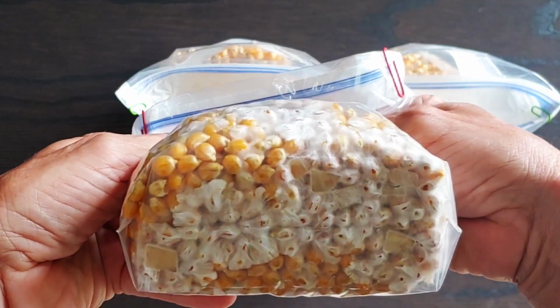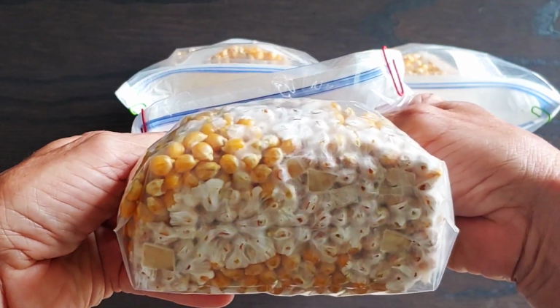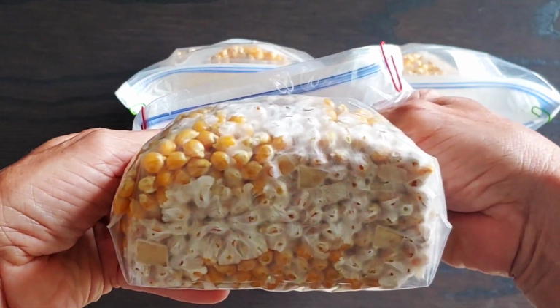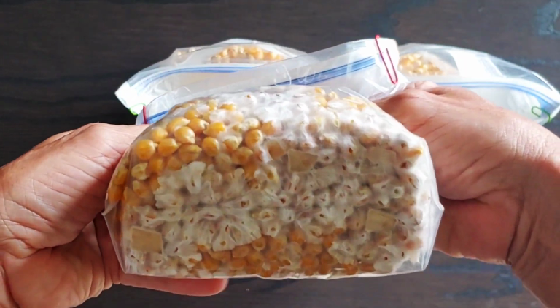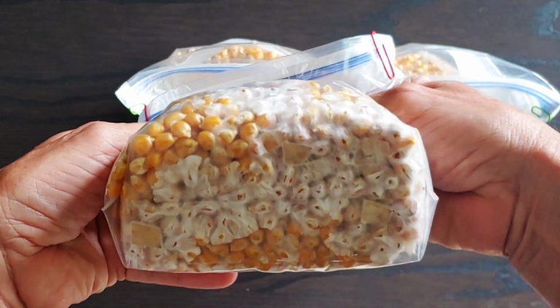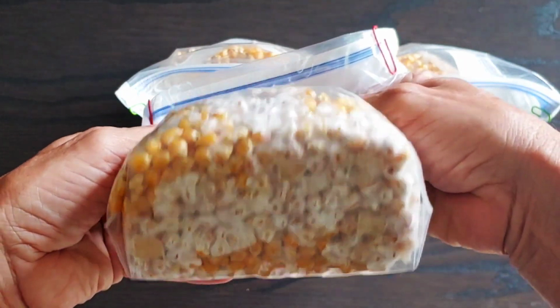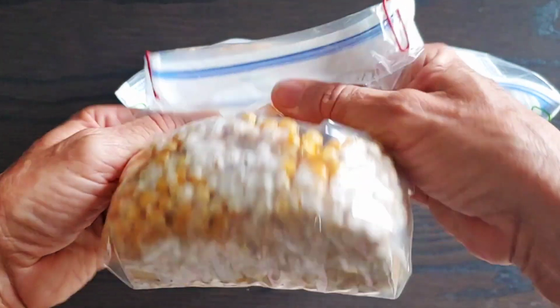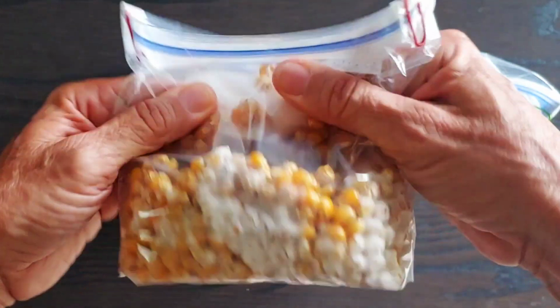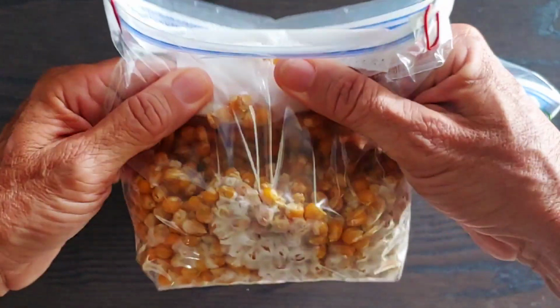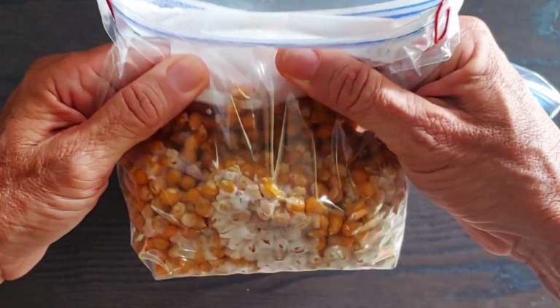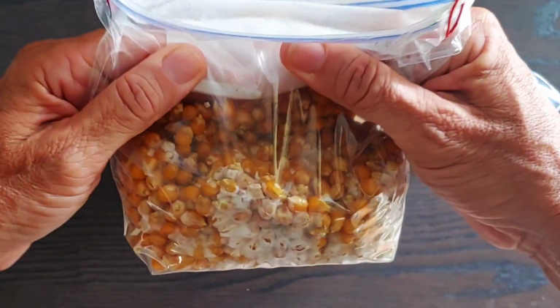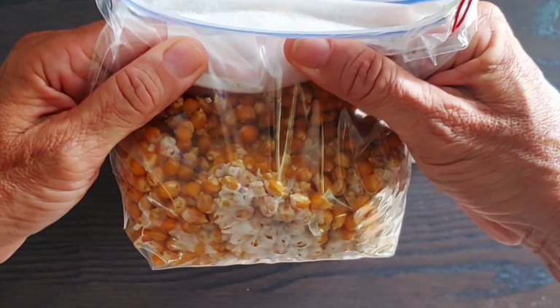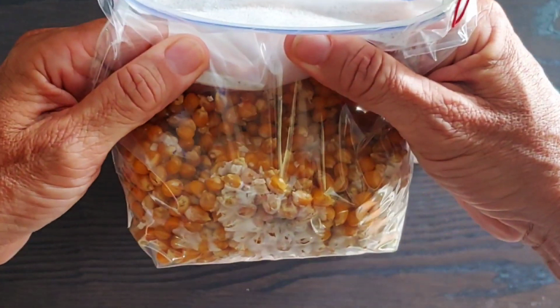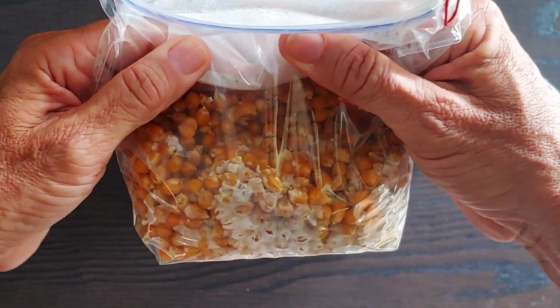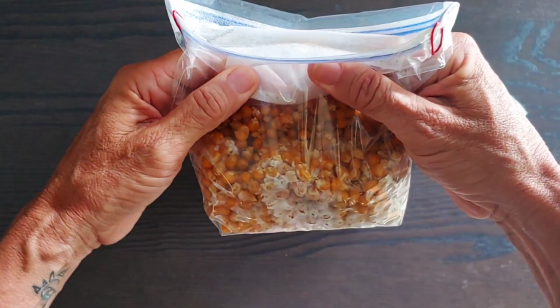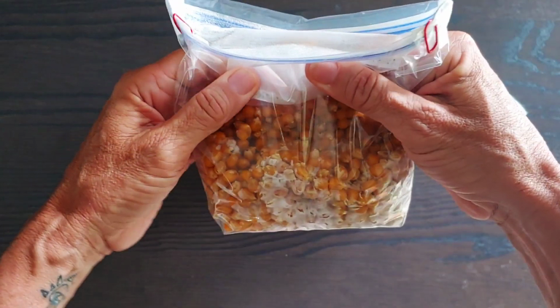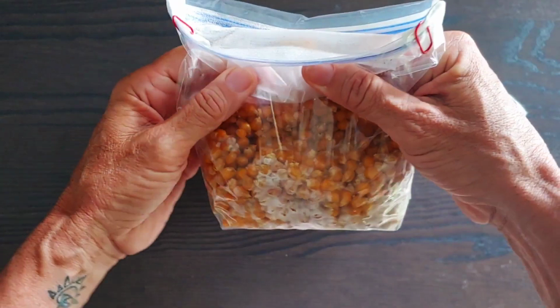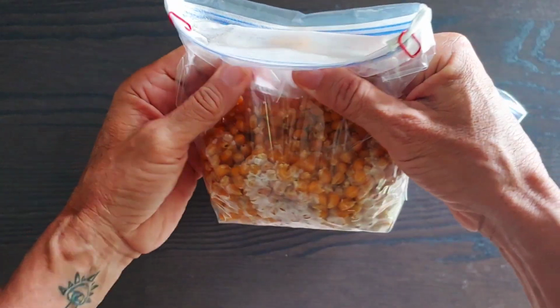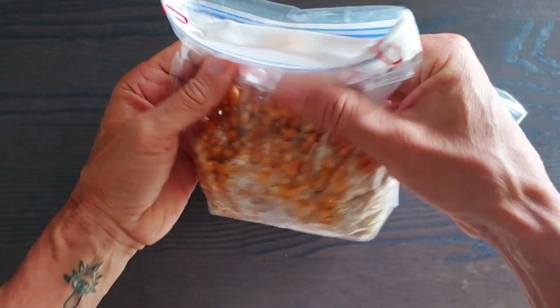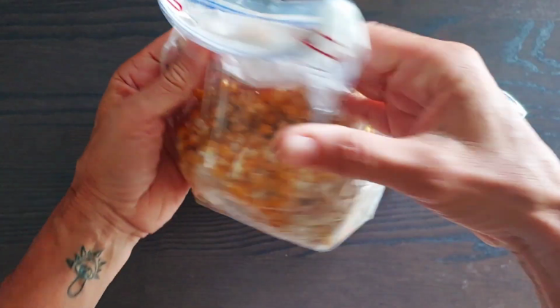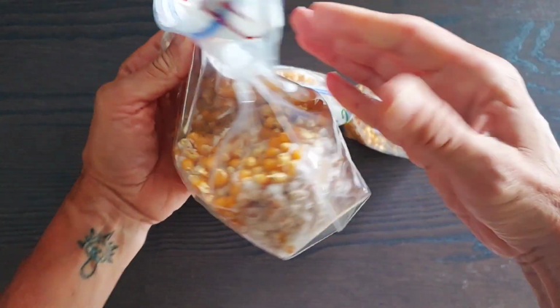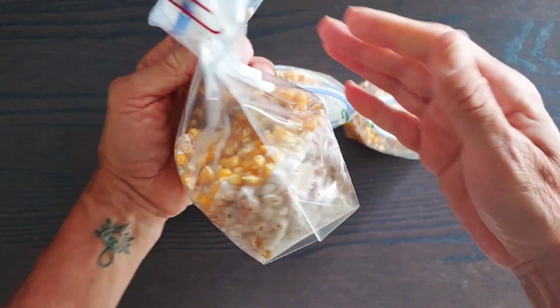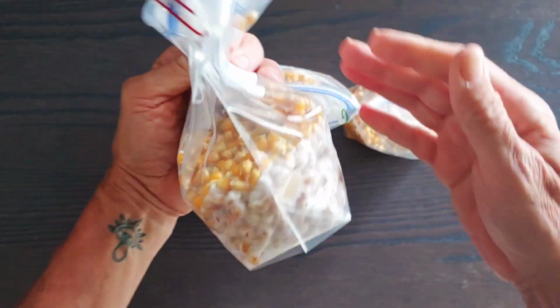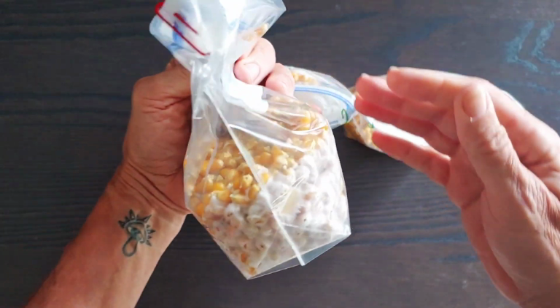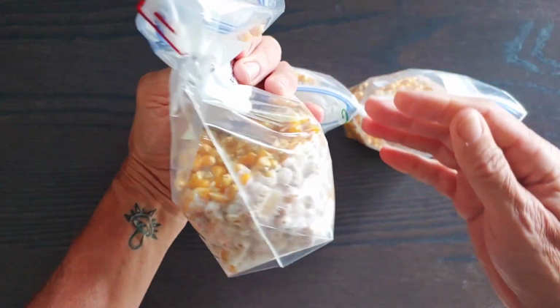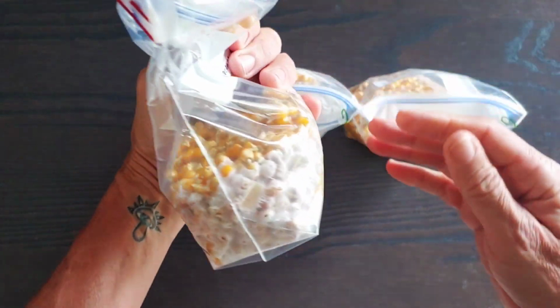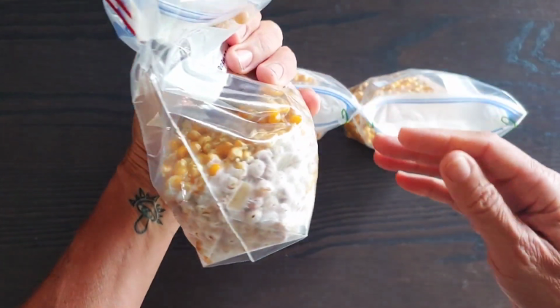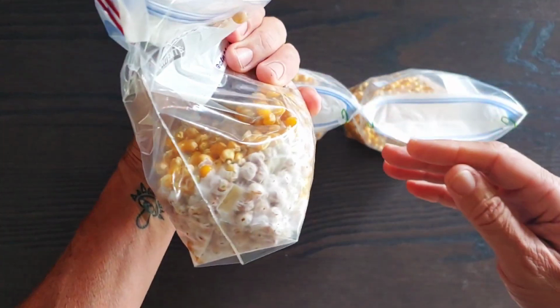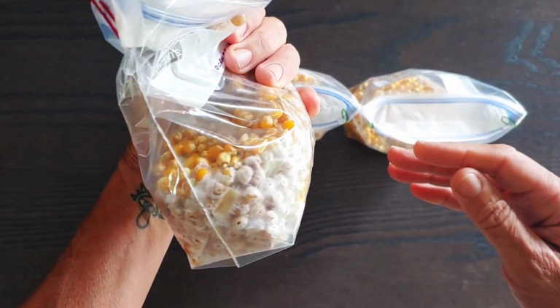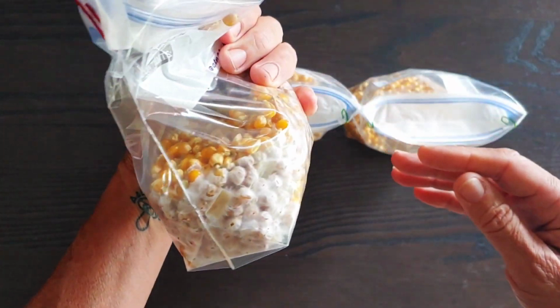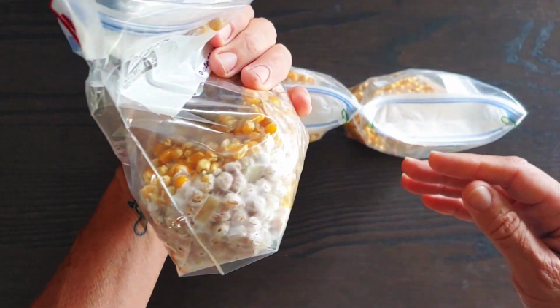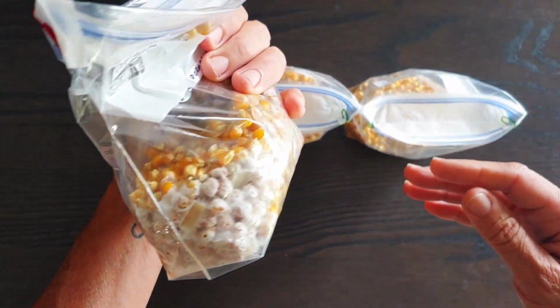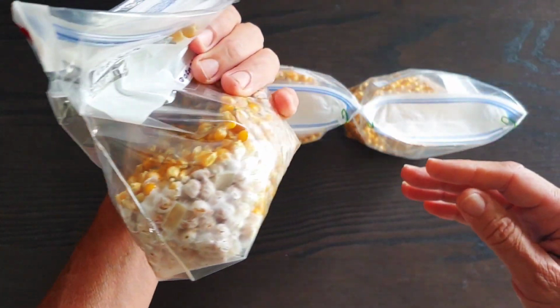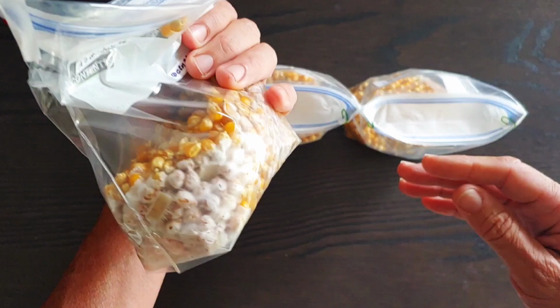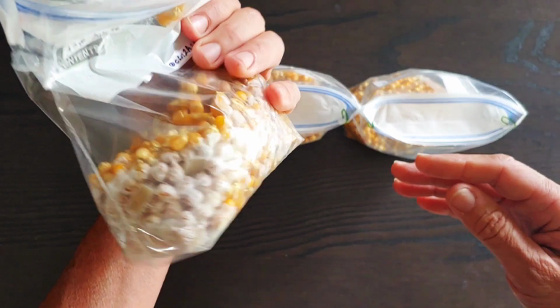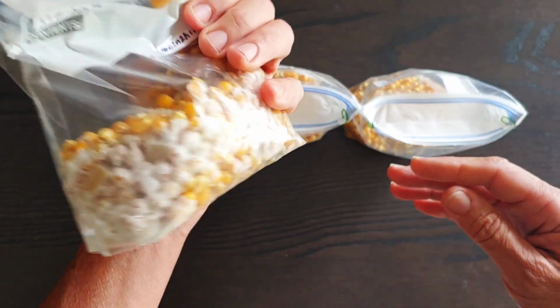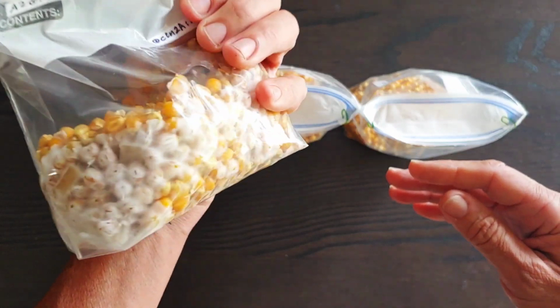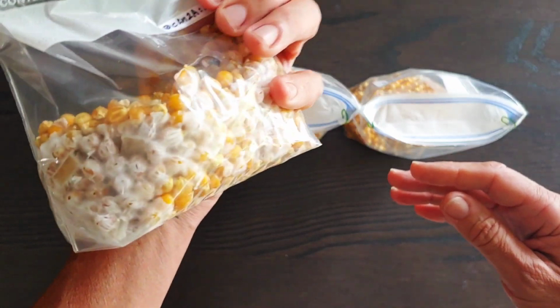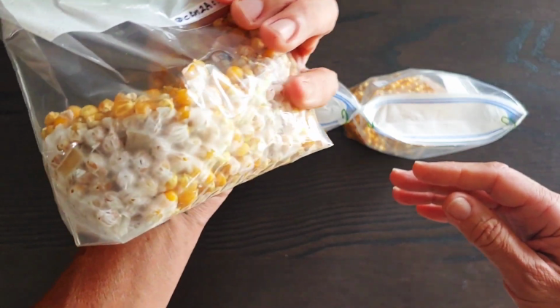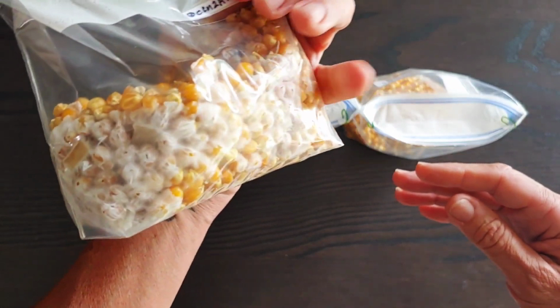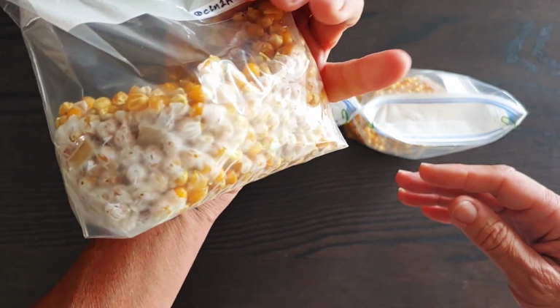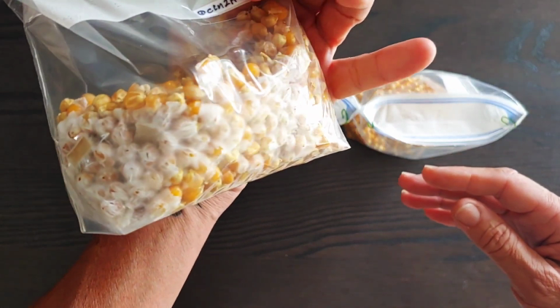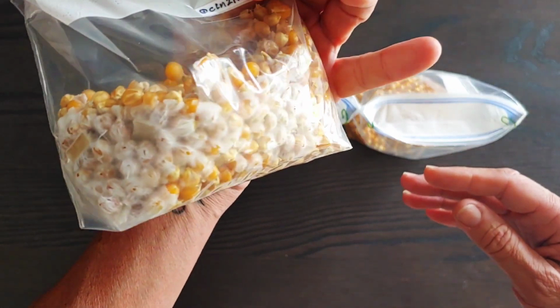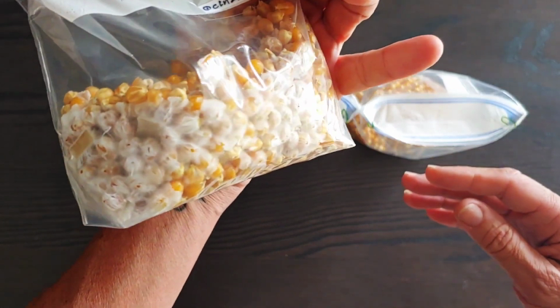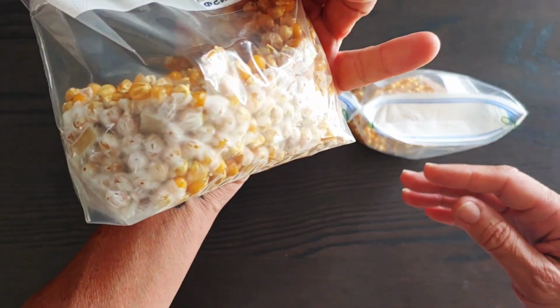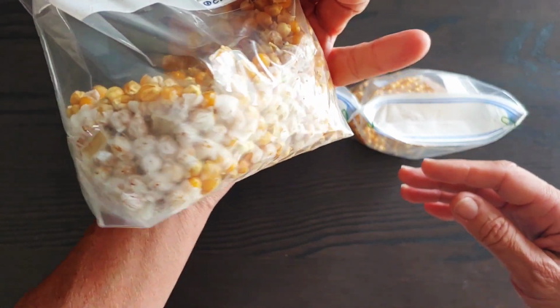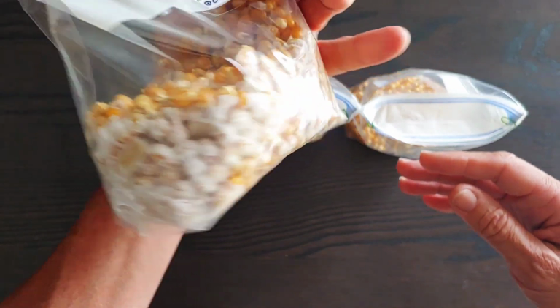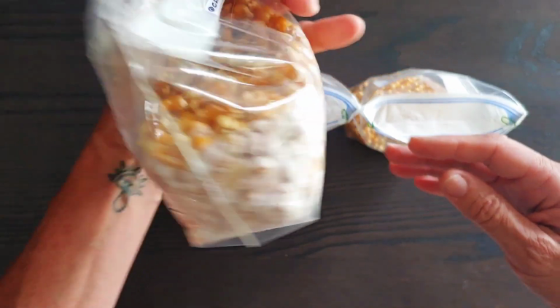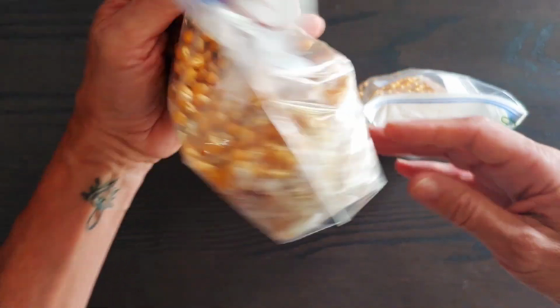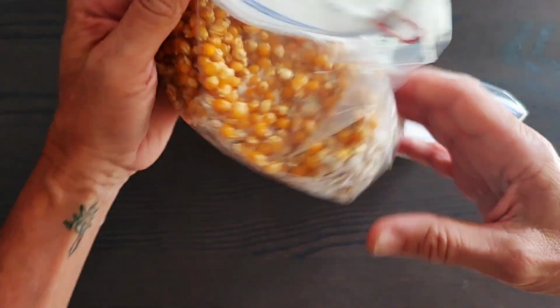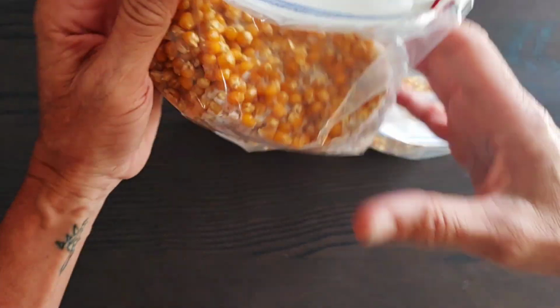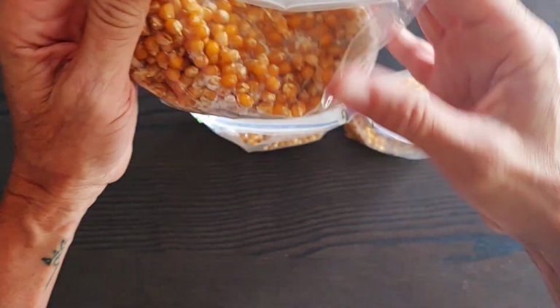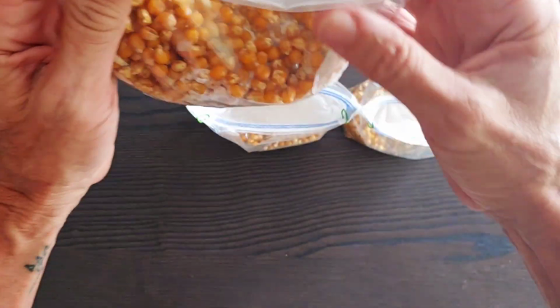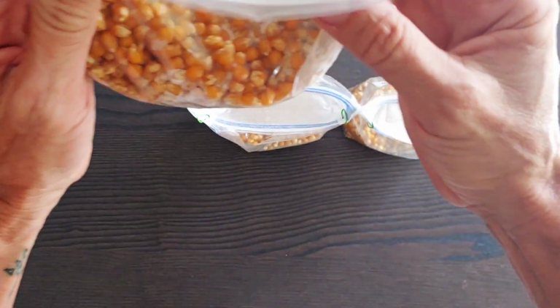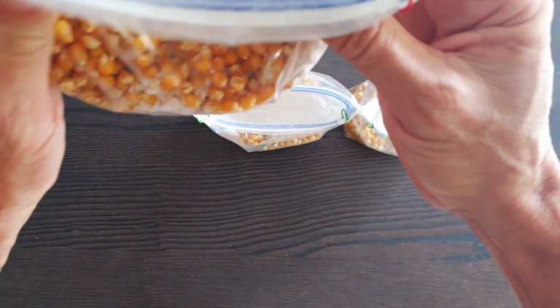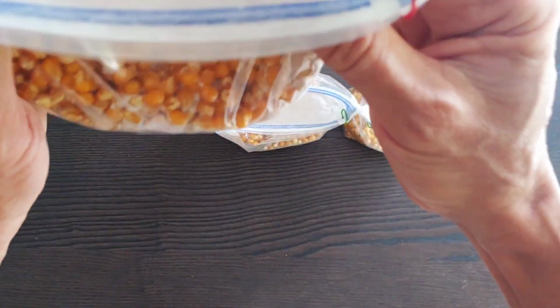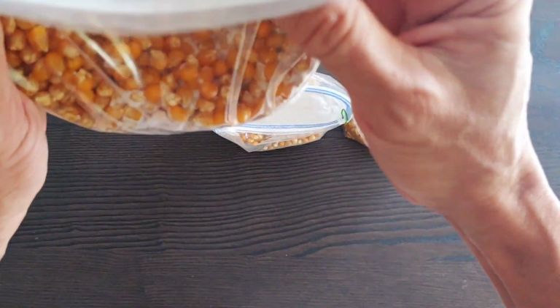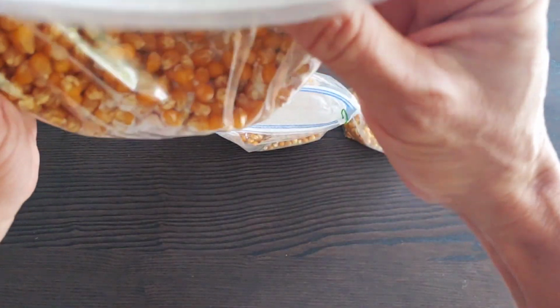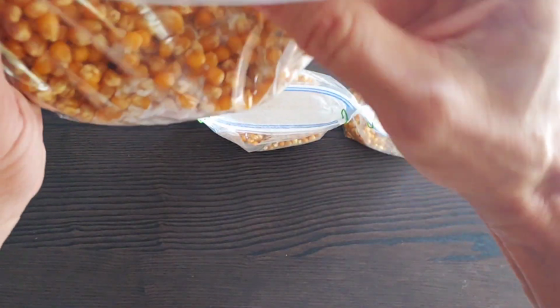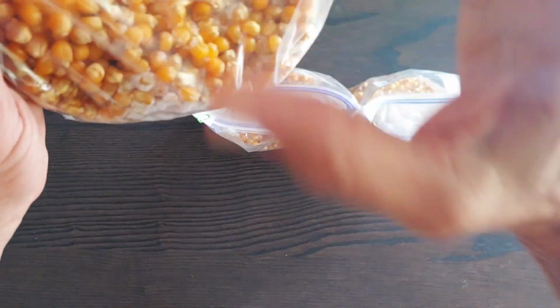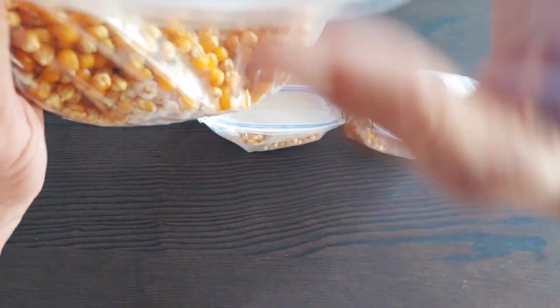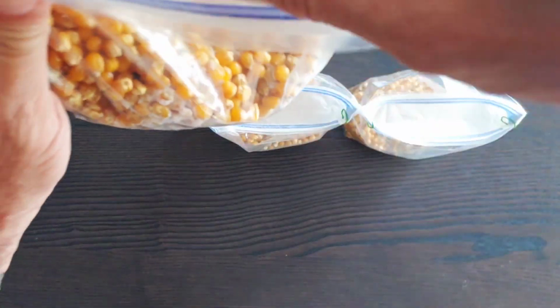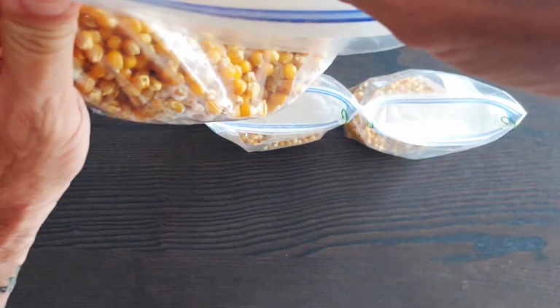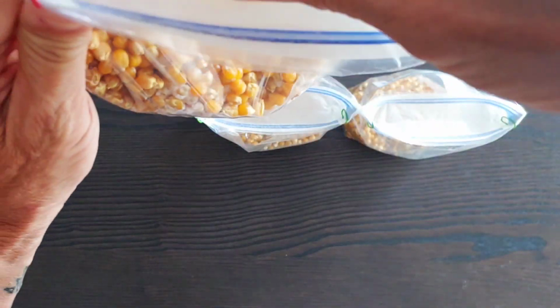Rhizomorphic growth all around. Look at this one.